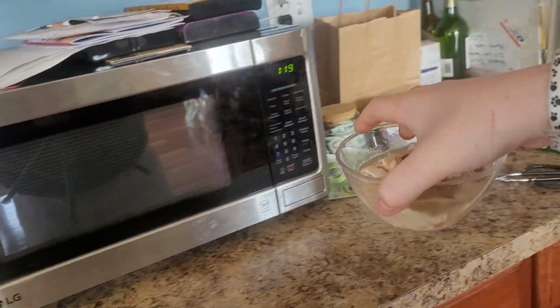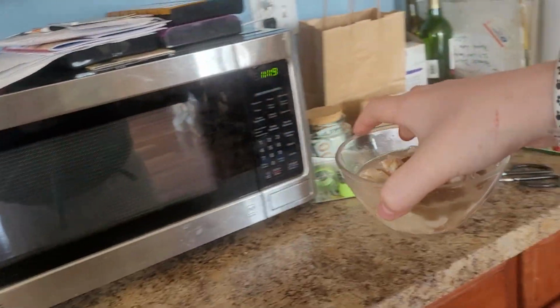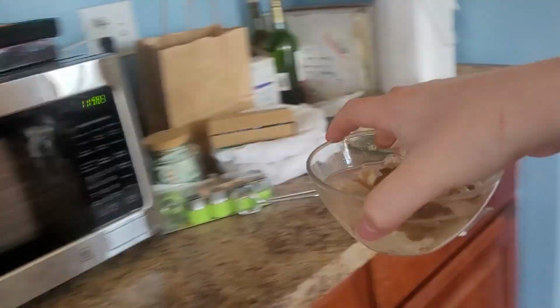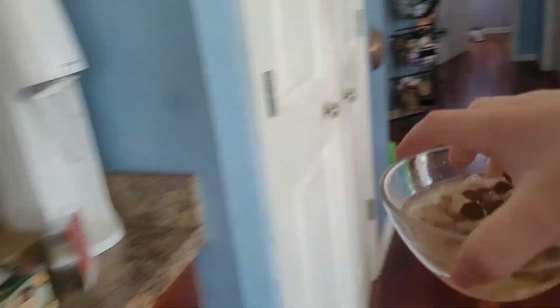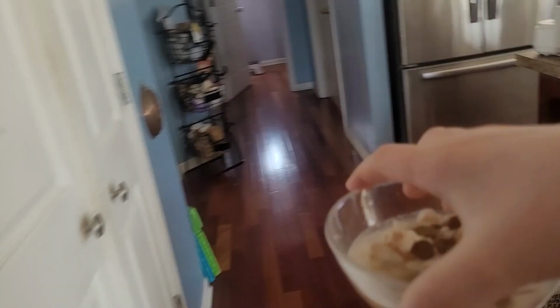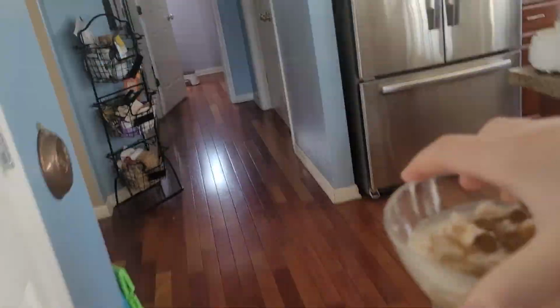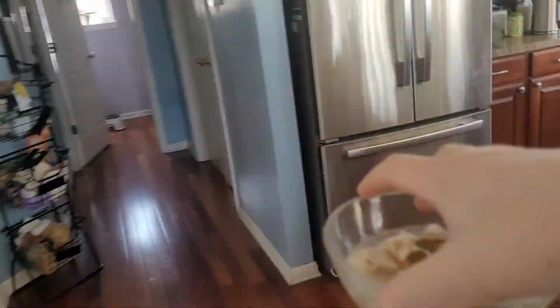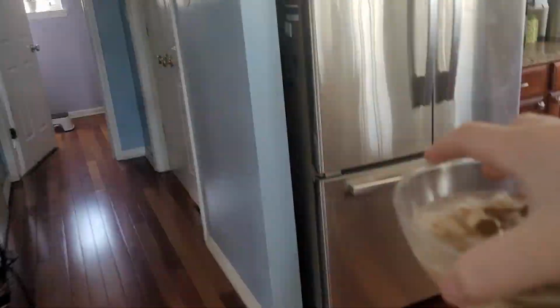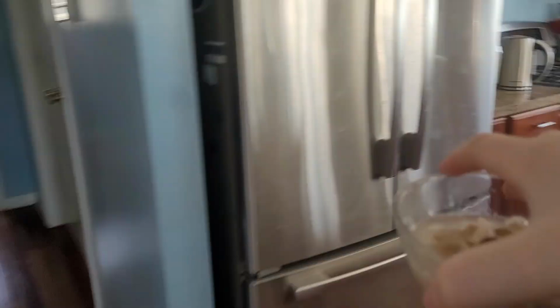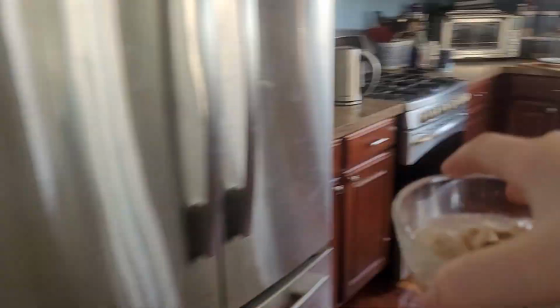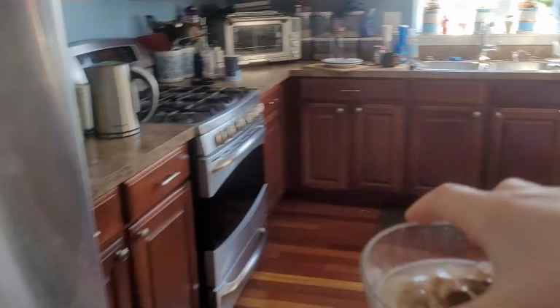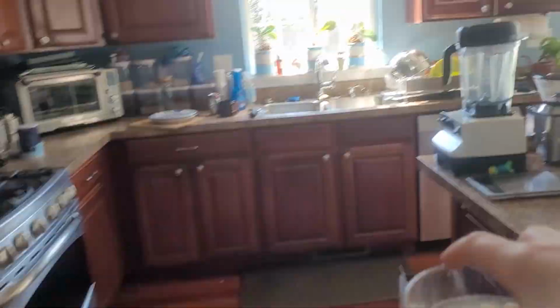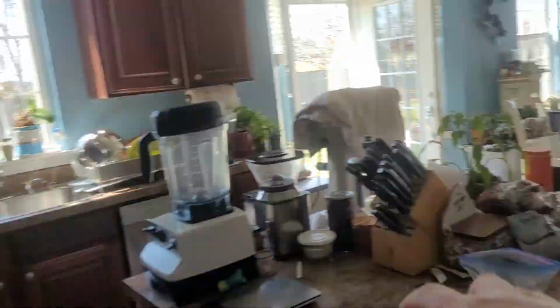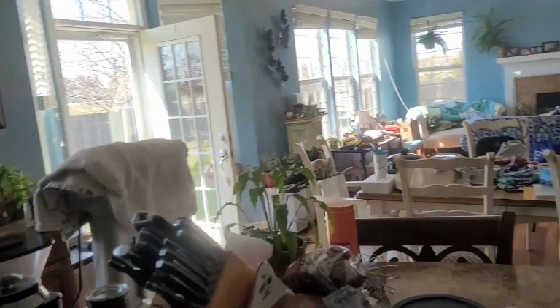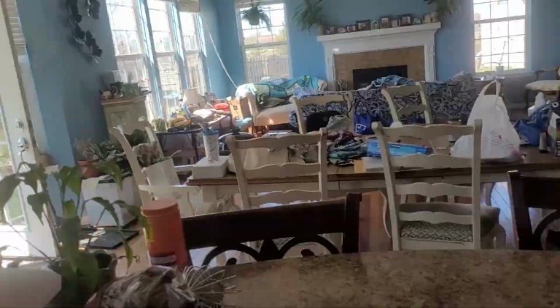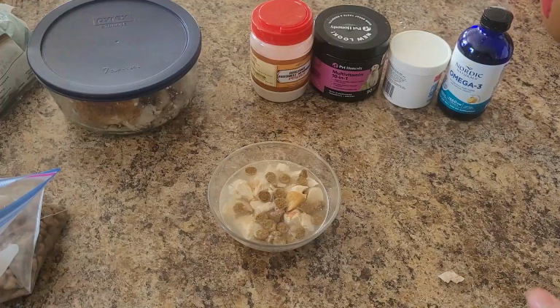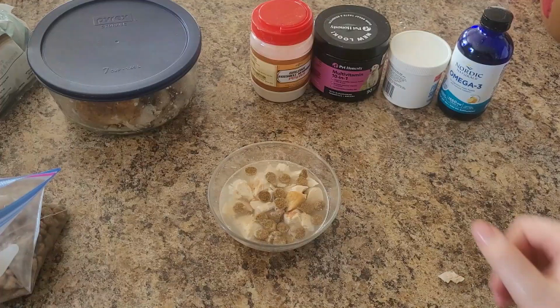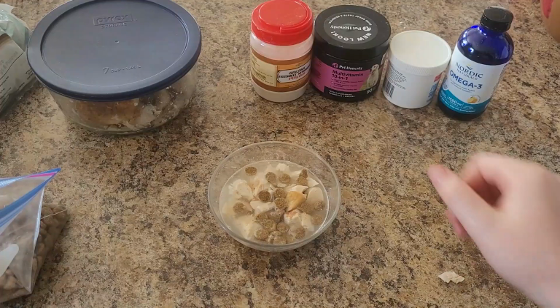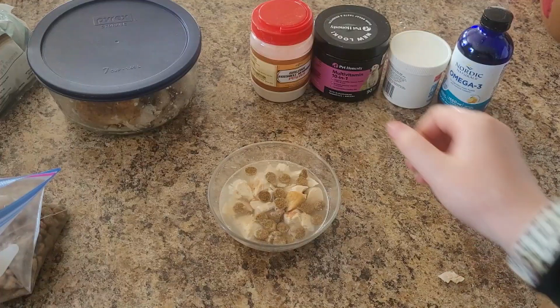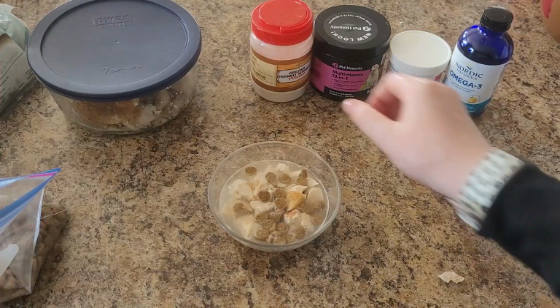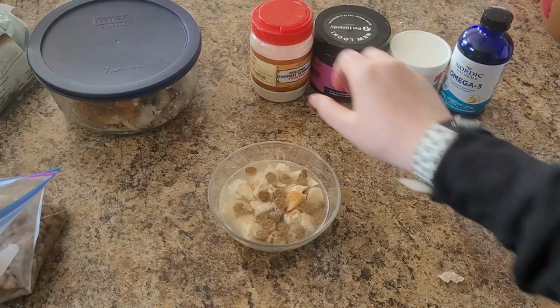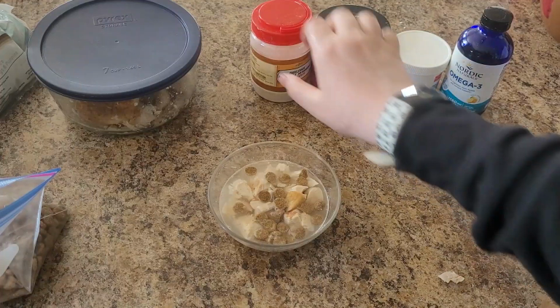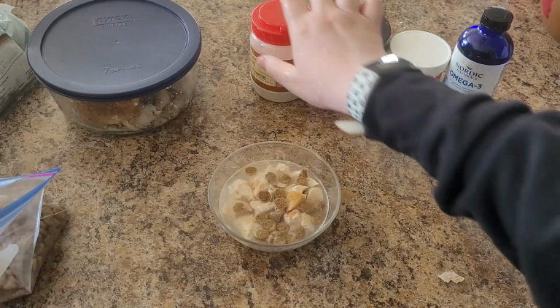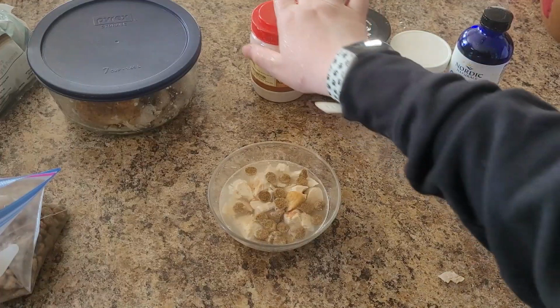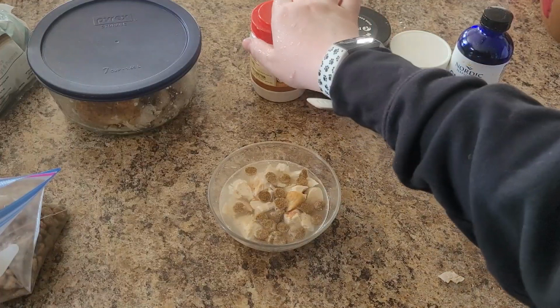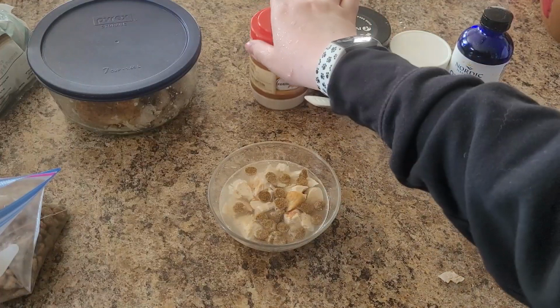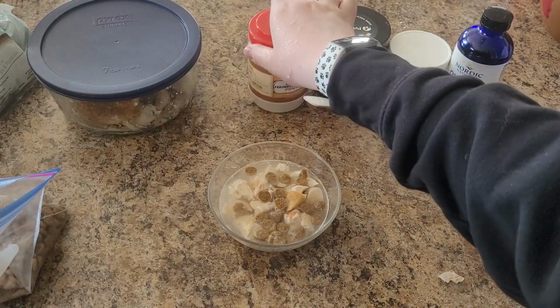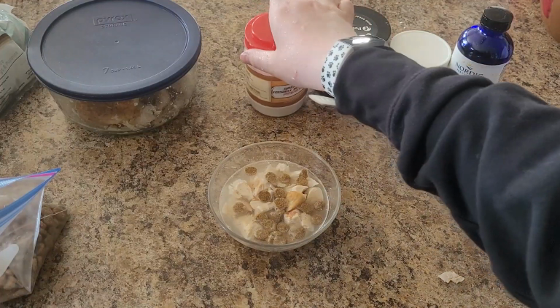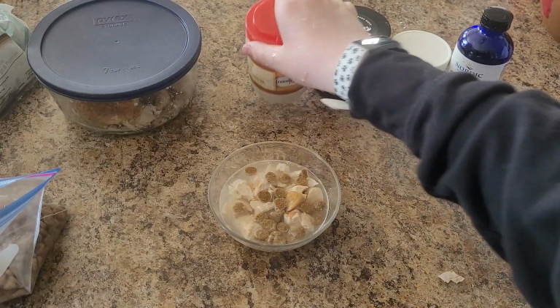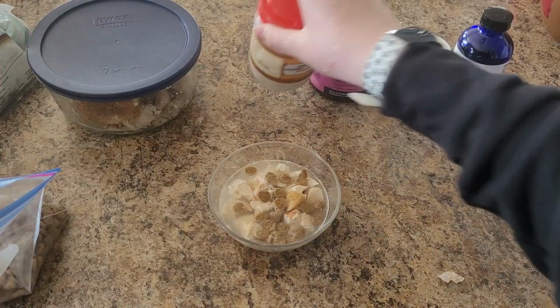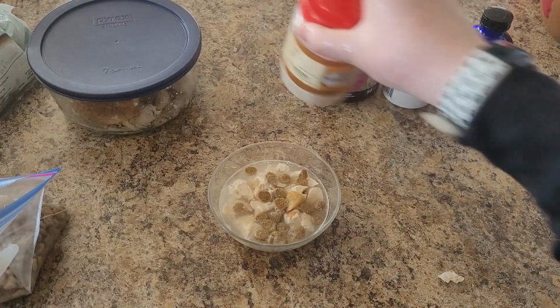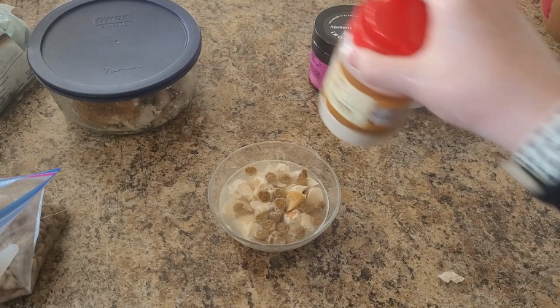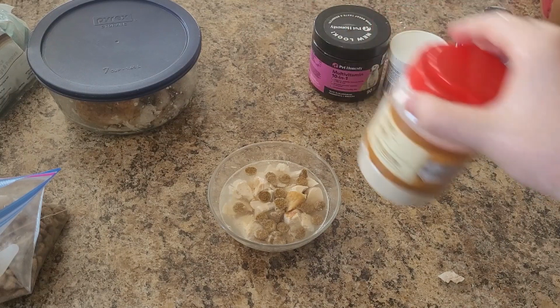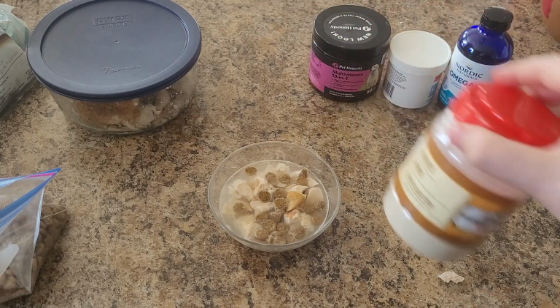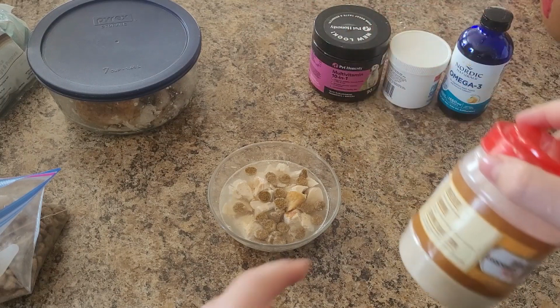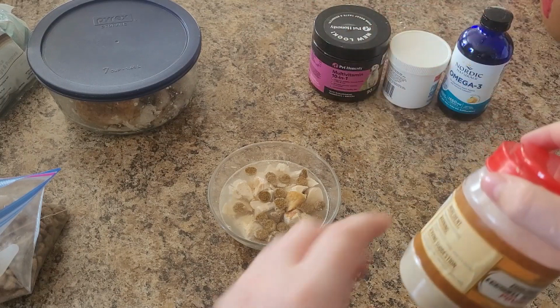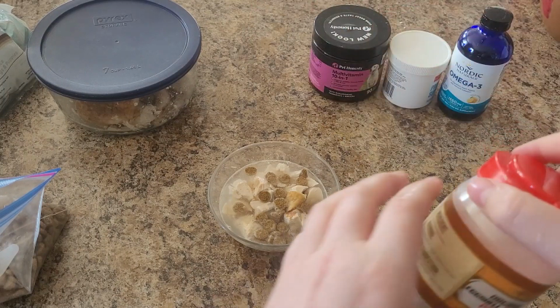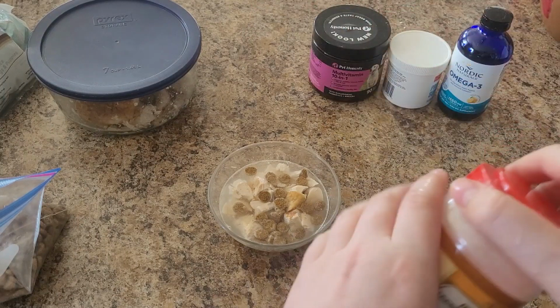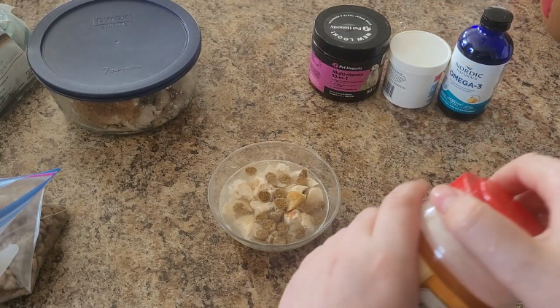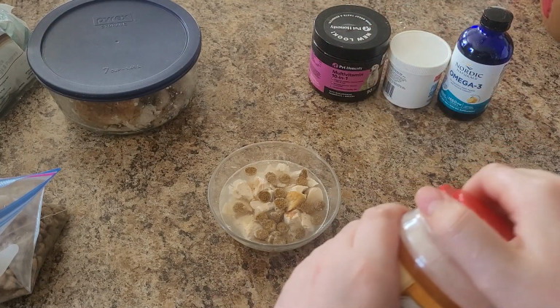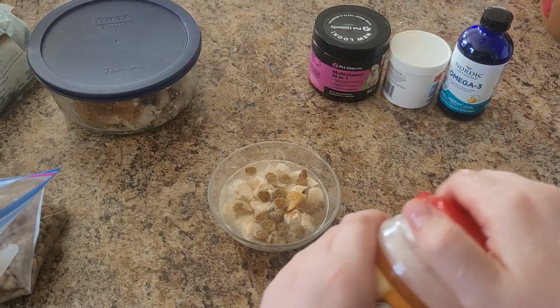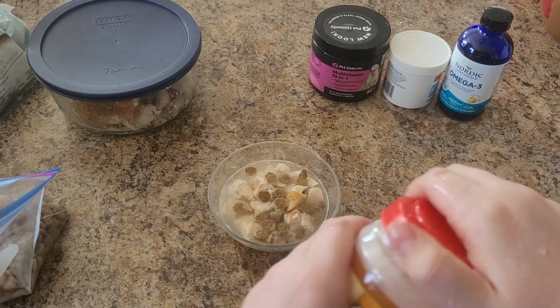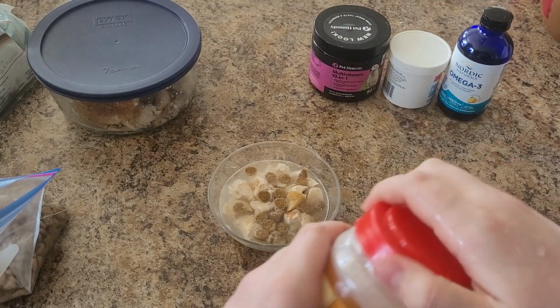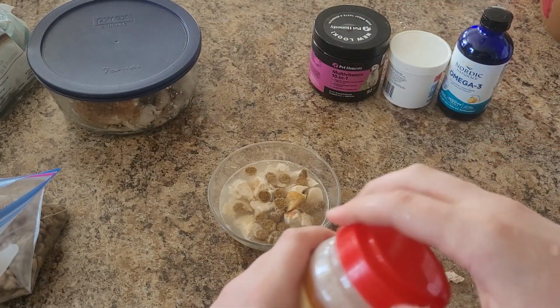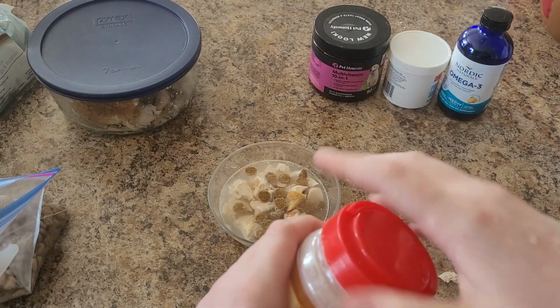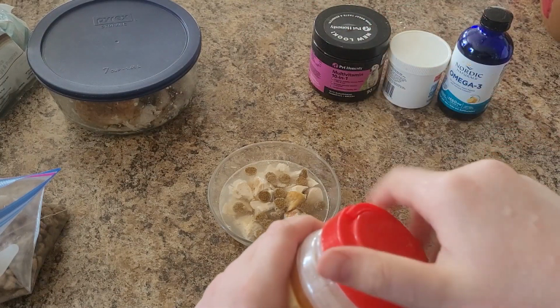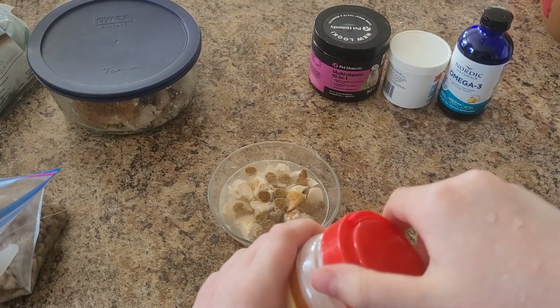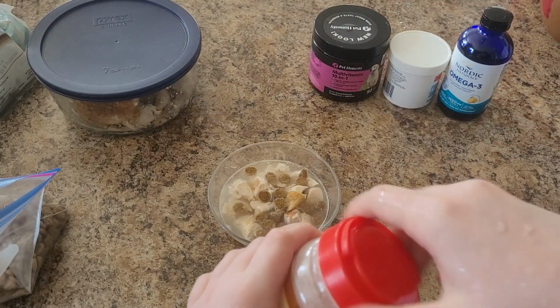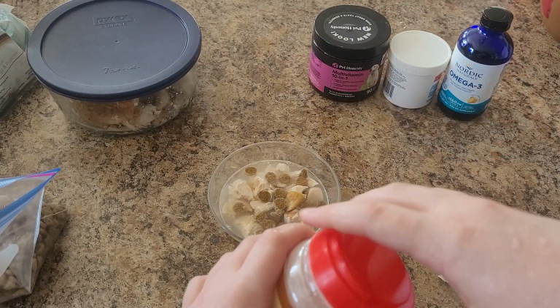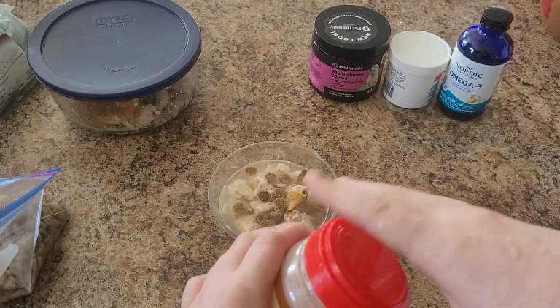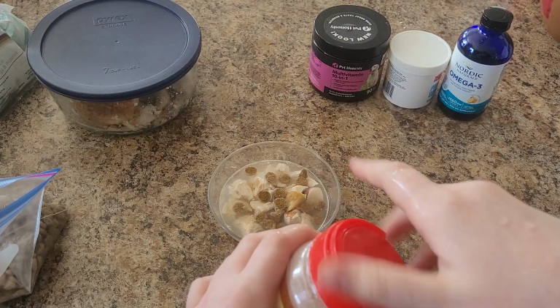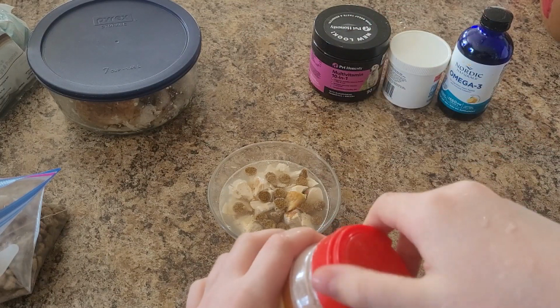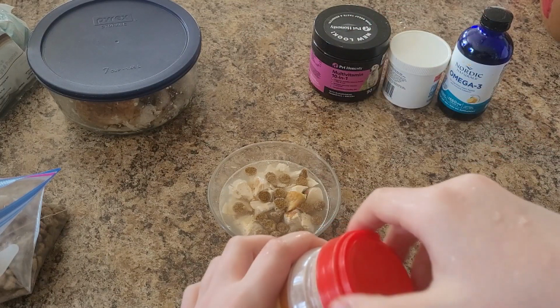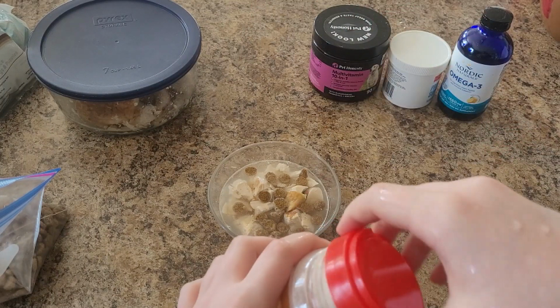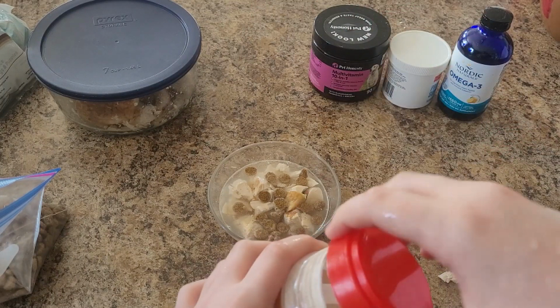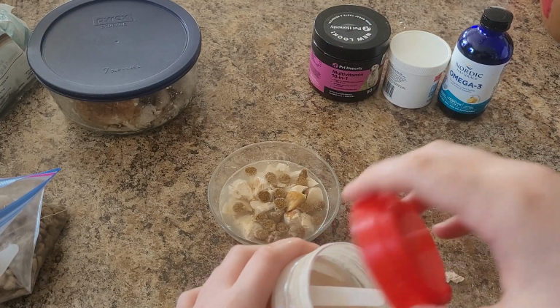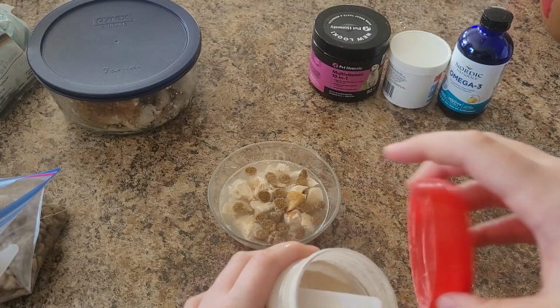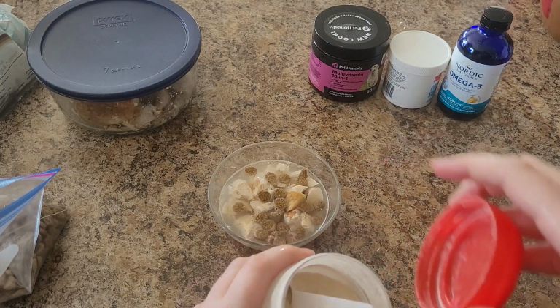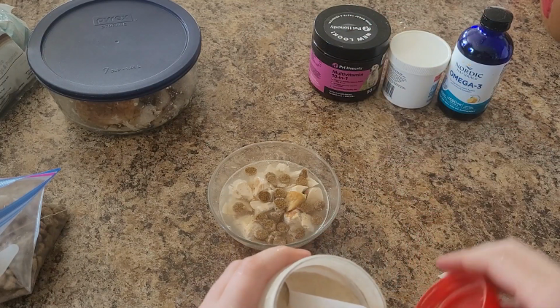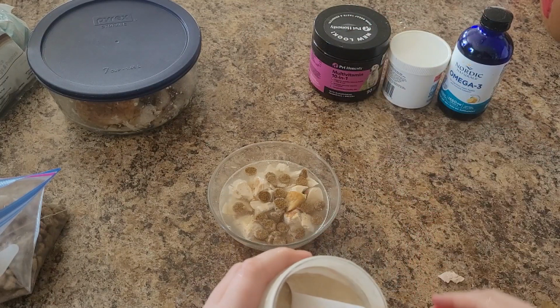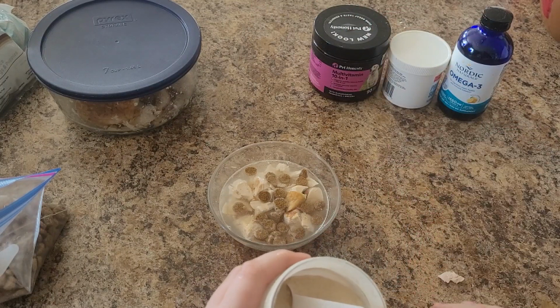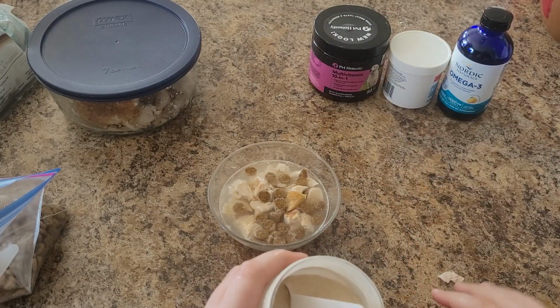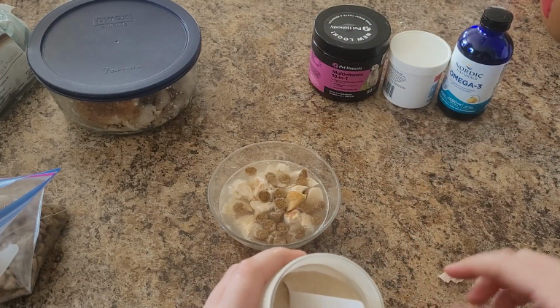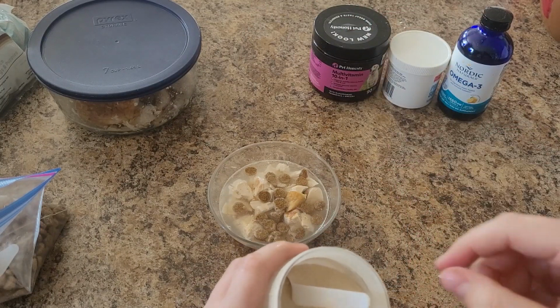Now that it's warm, you're going to want to put in vitamins, but this is optional. I give Kitsune a couple vitamins.